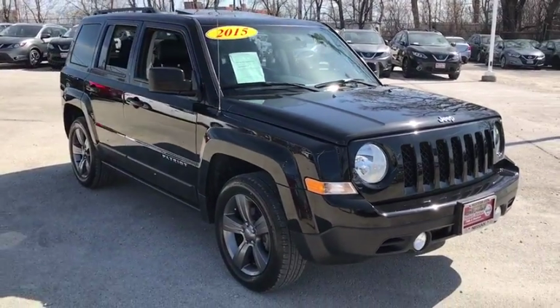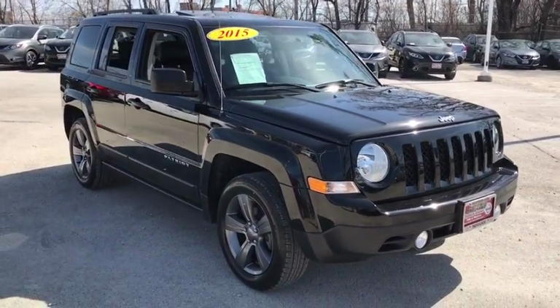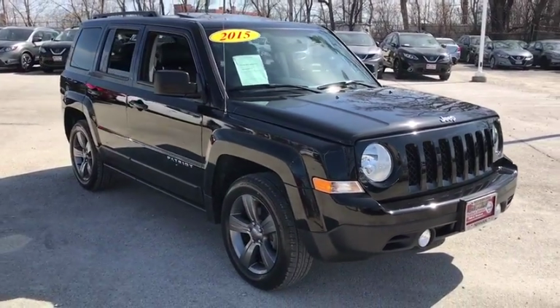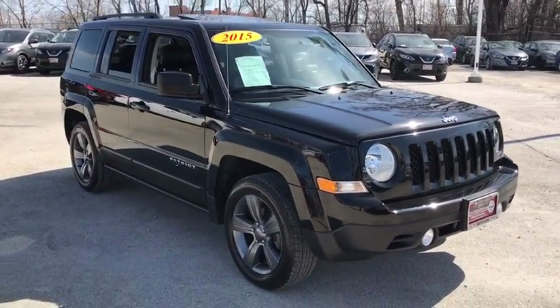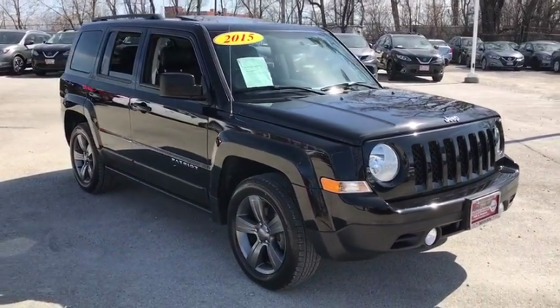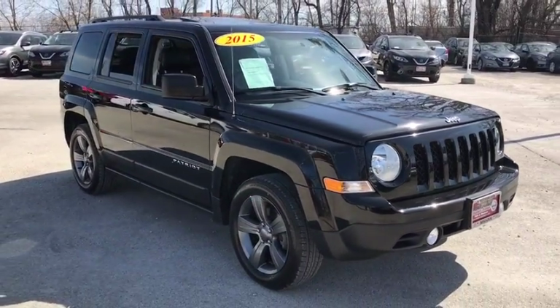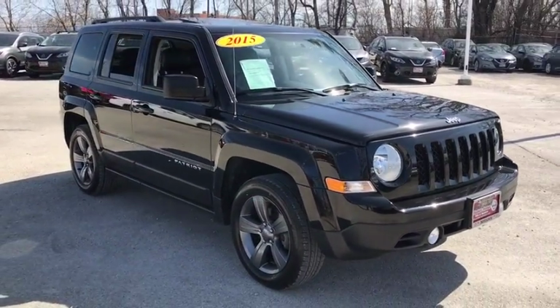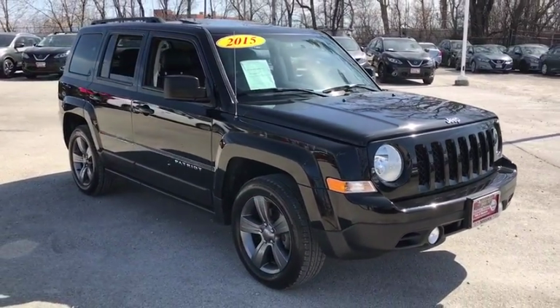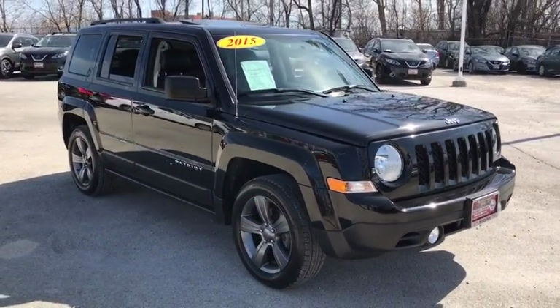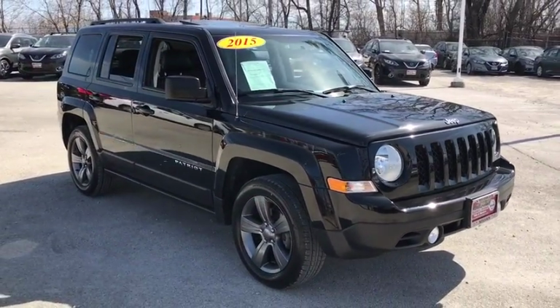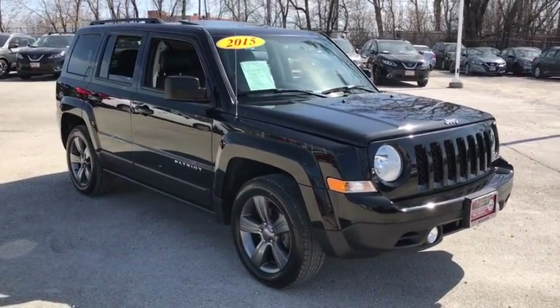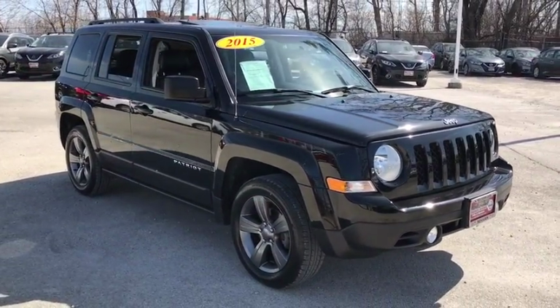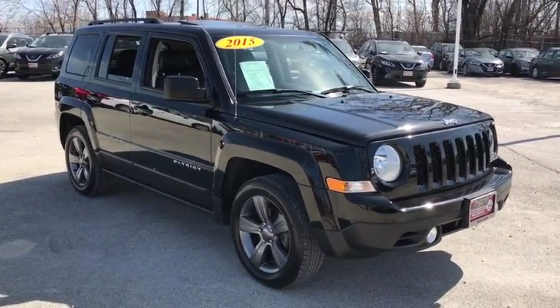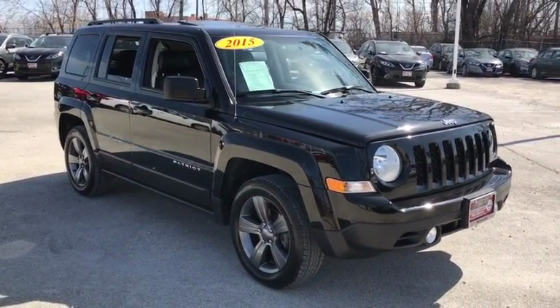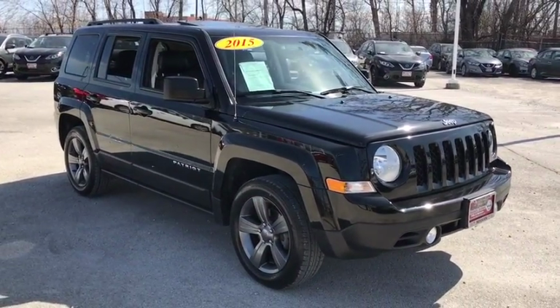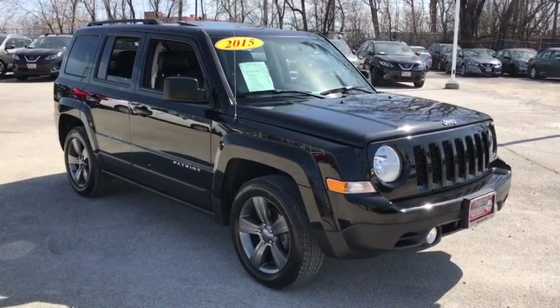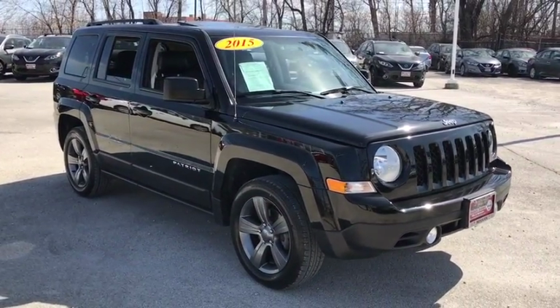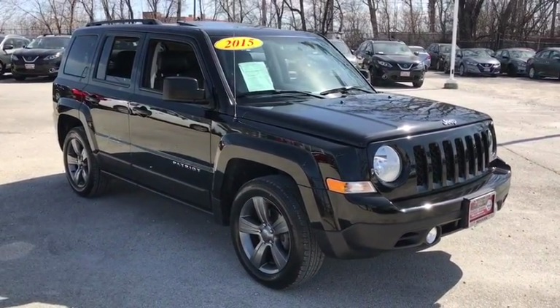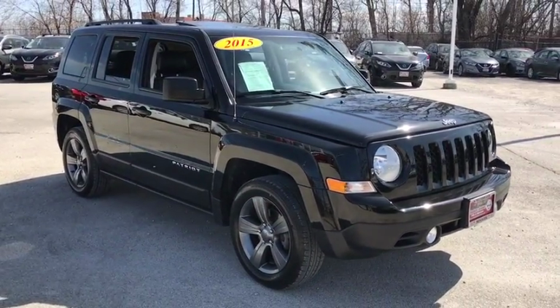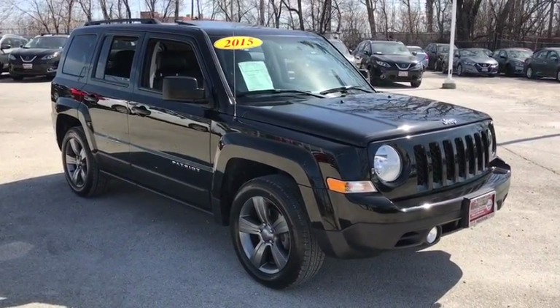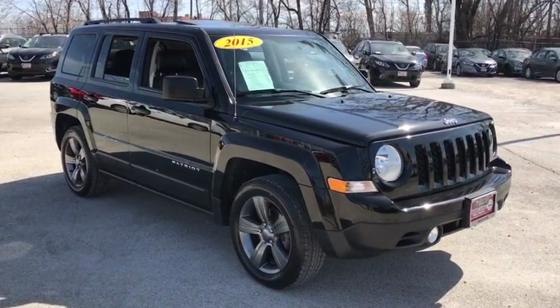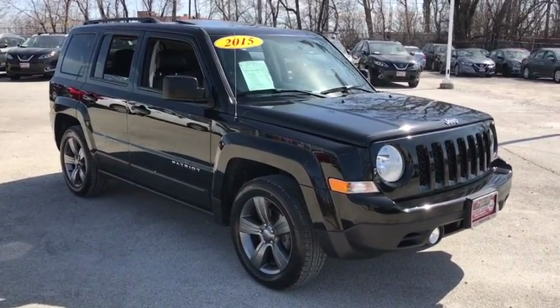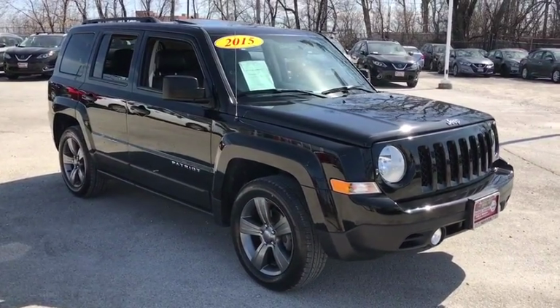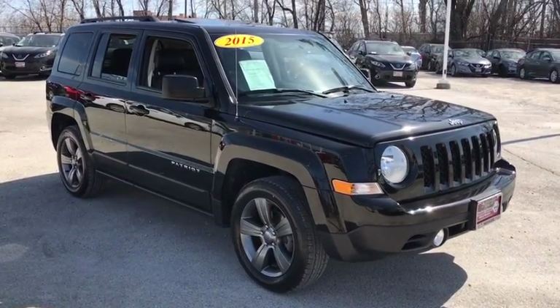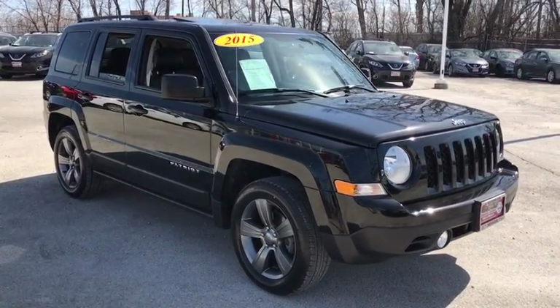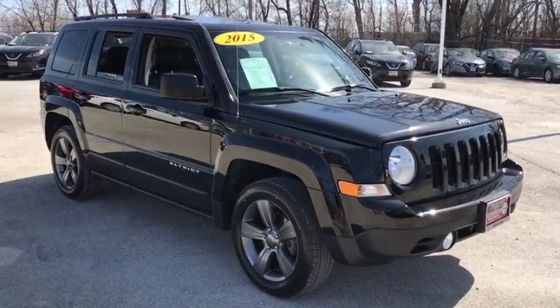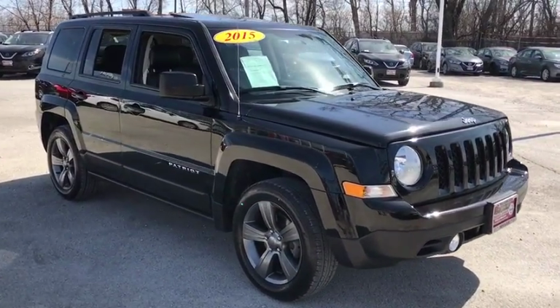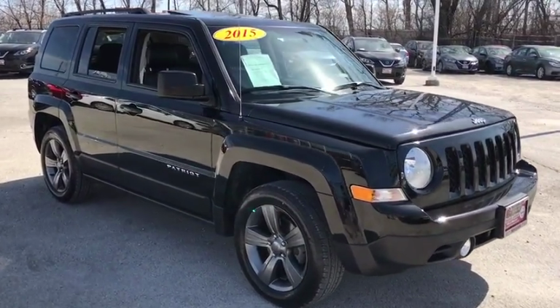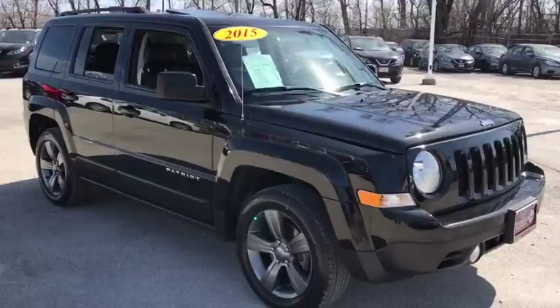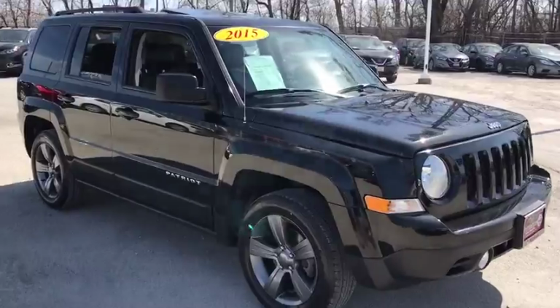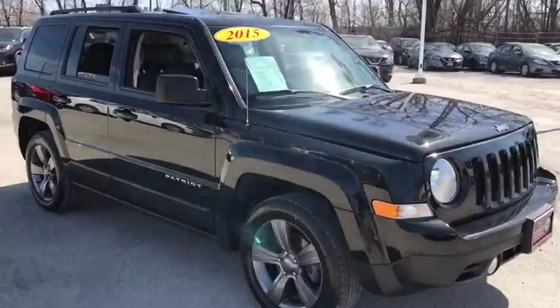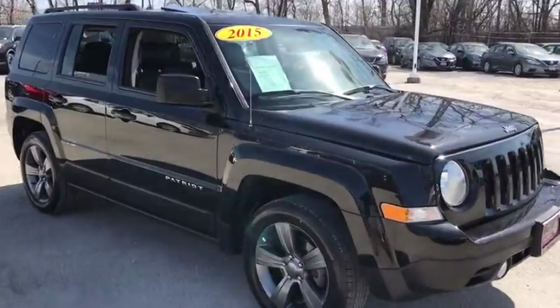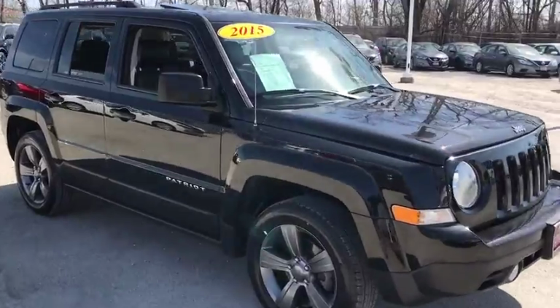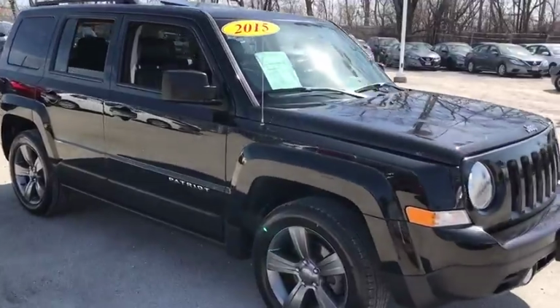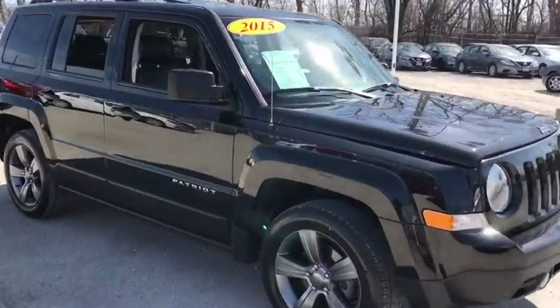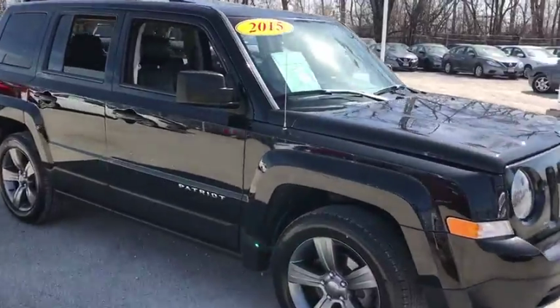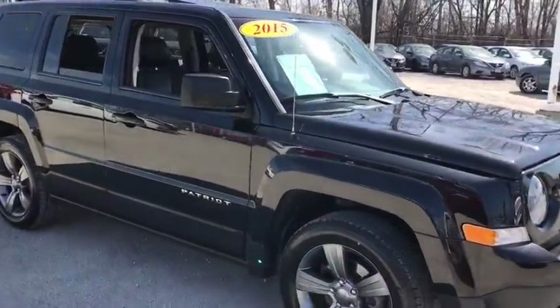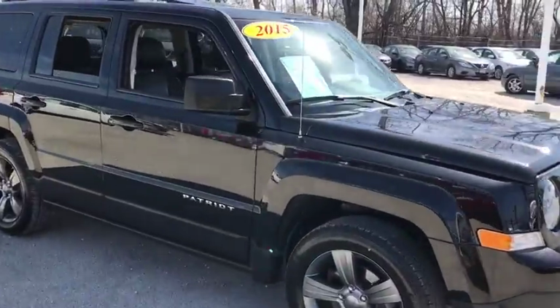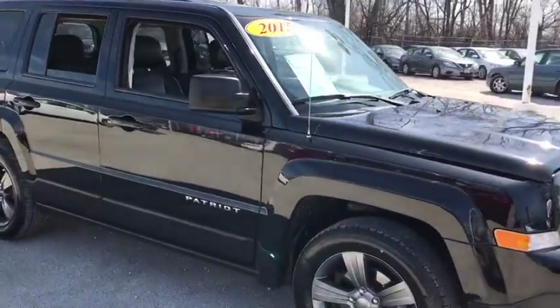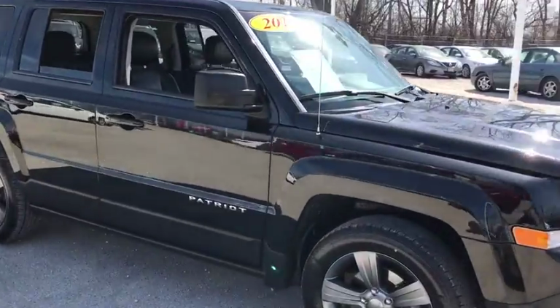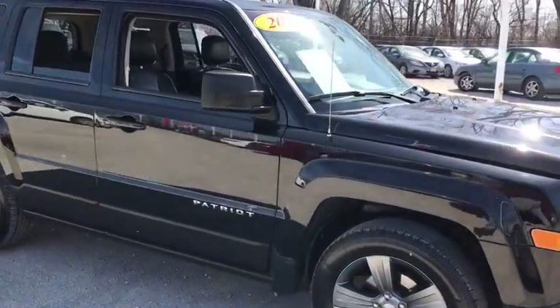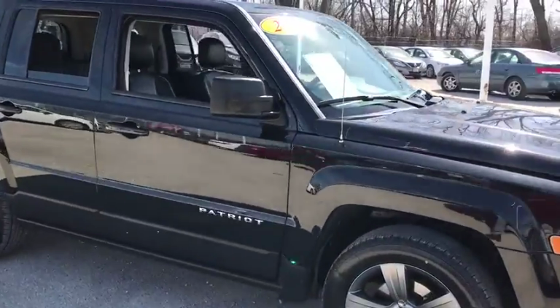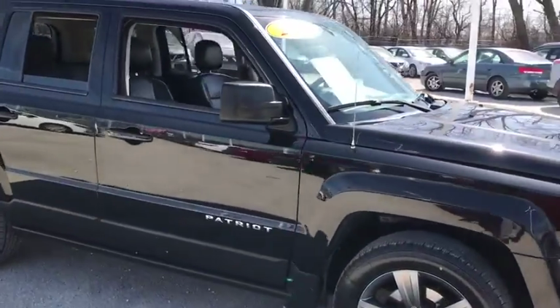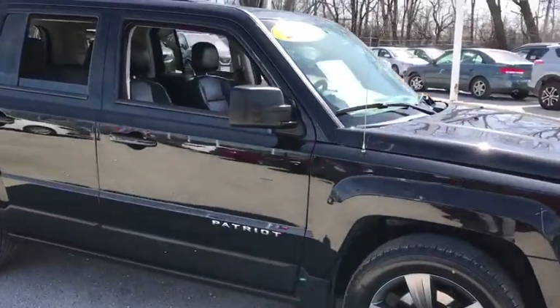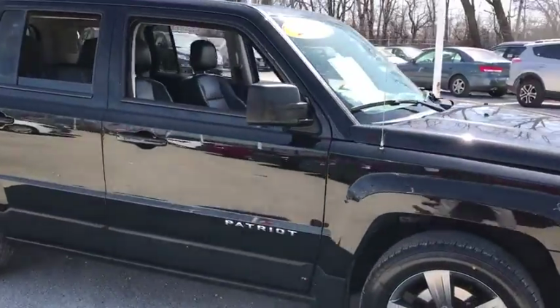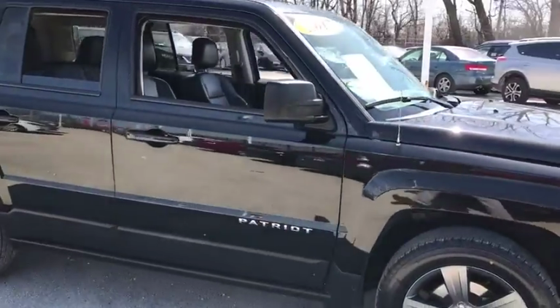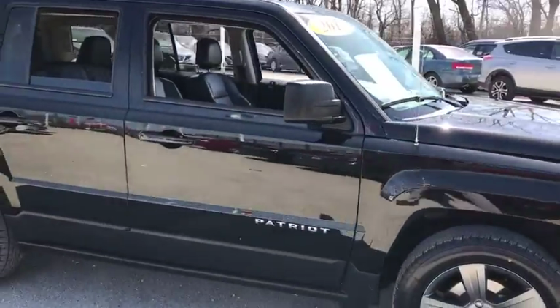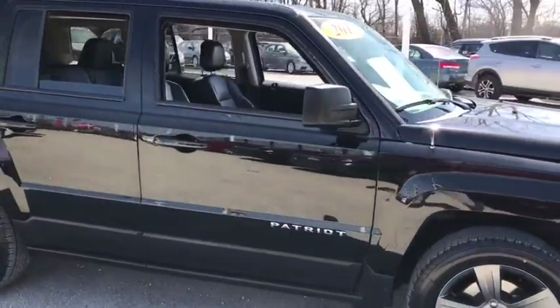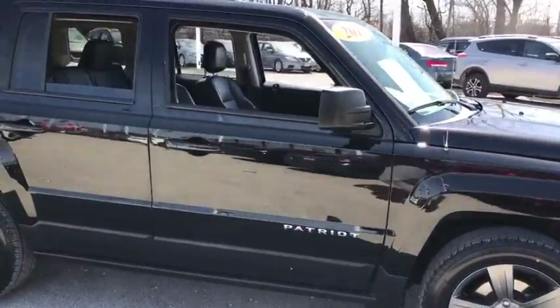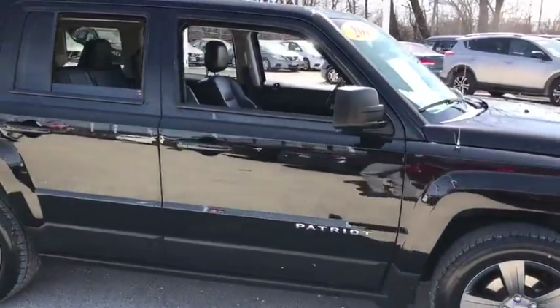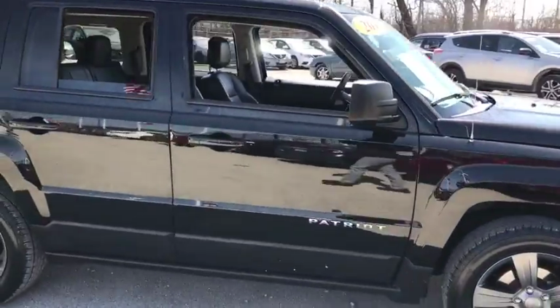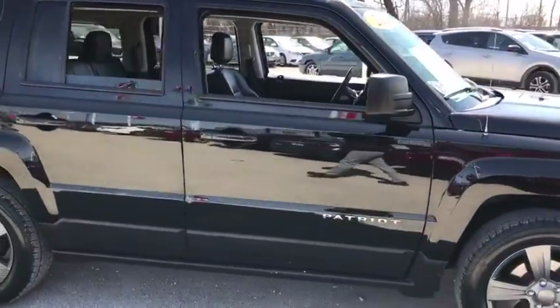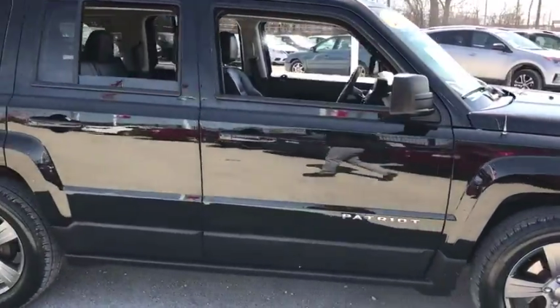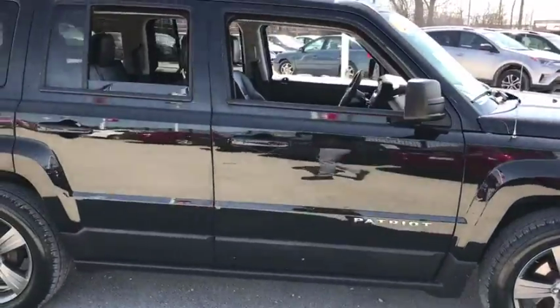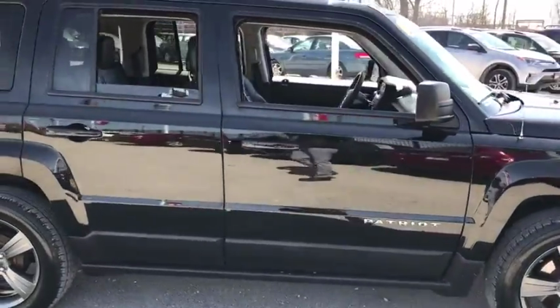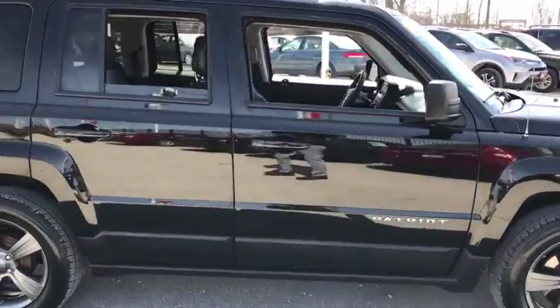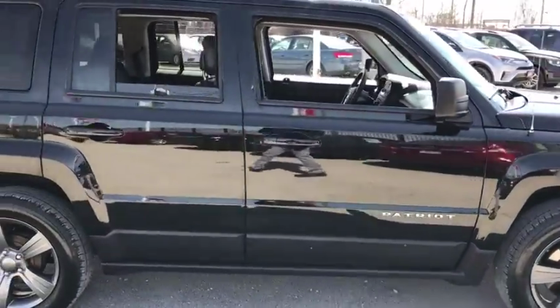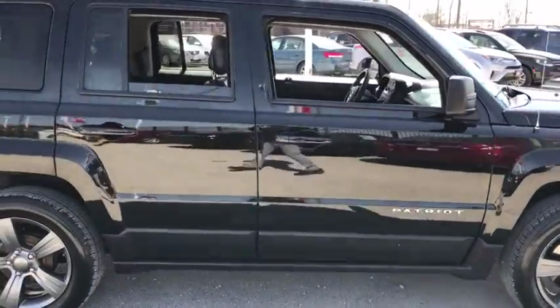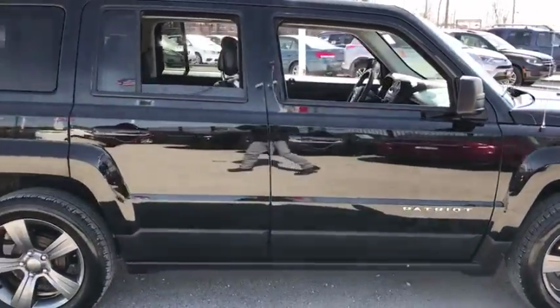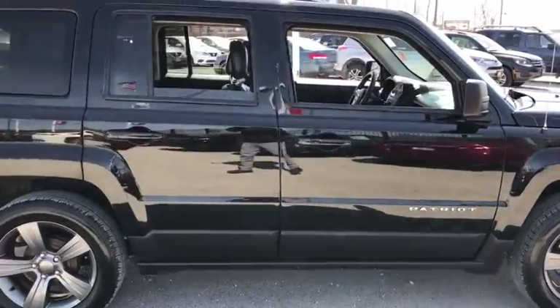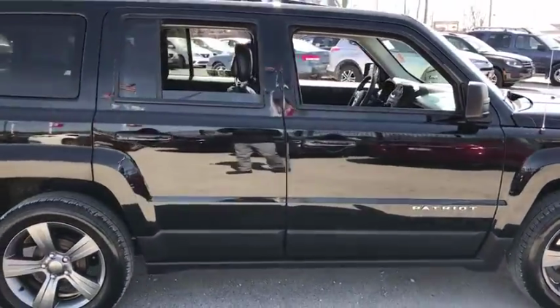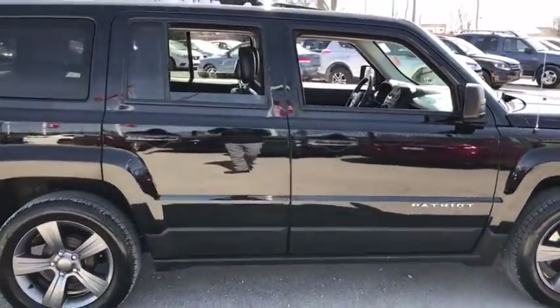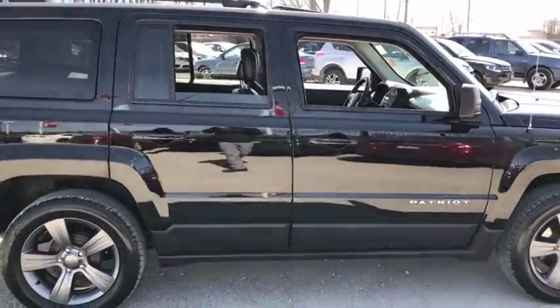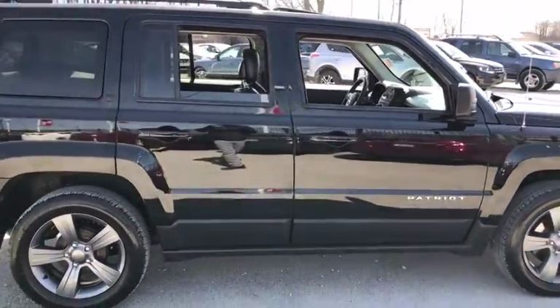The Patriot has plenty of room inside for any size family. This vehicle has less than 40,000 miles.